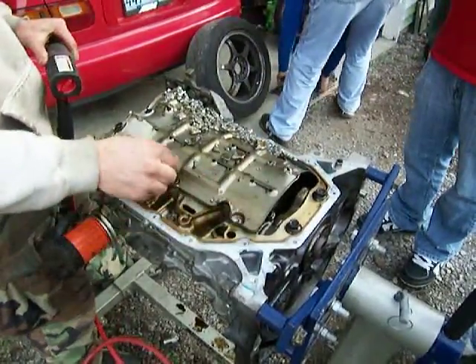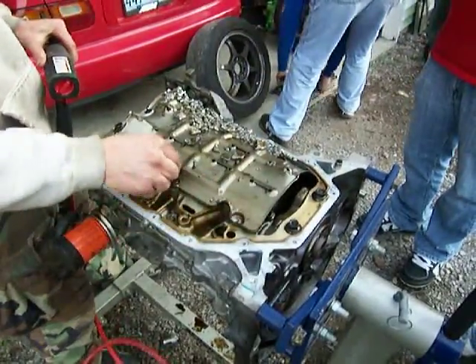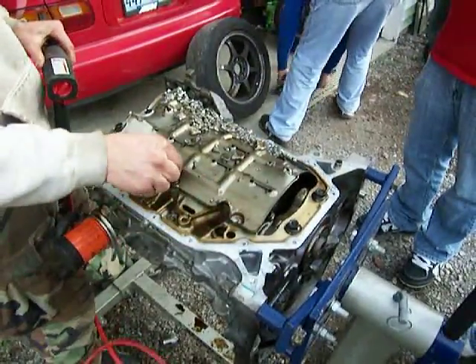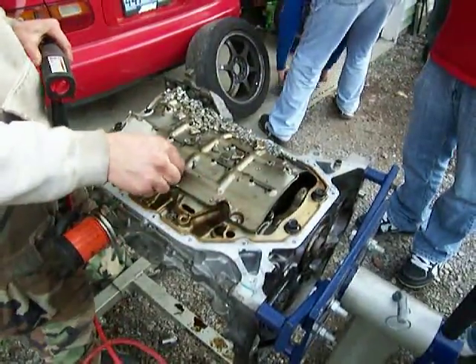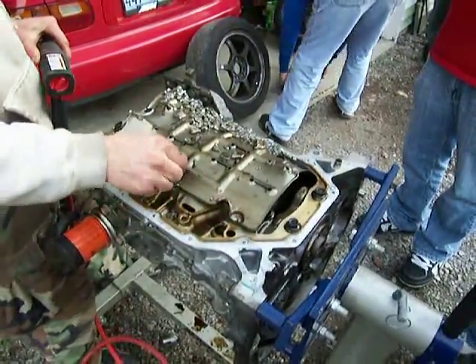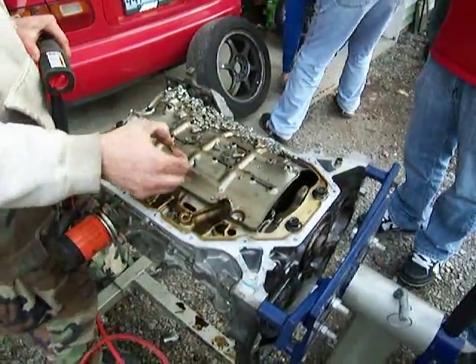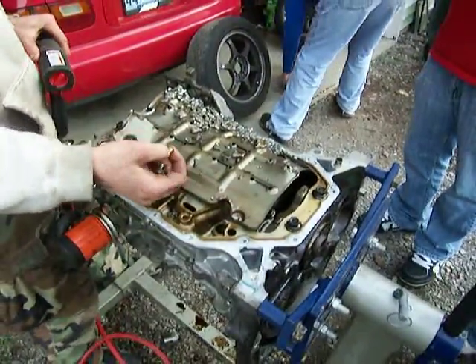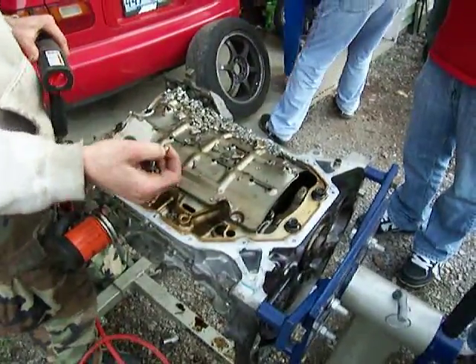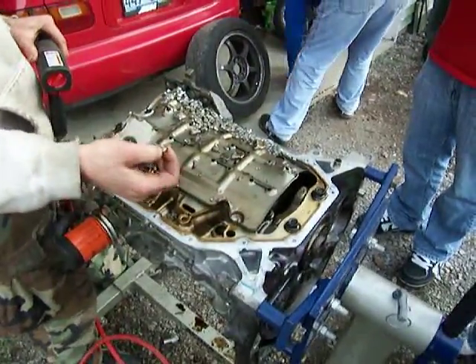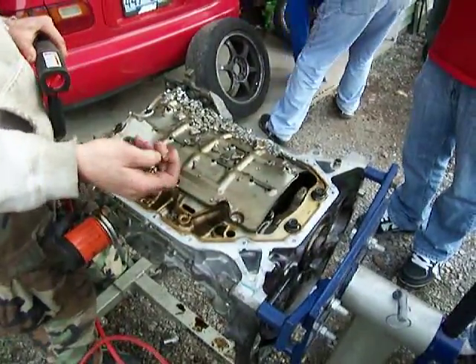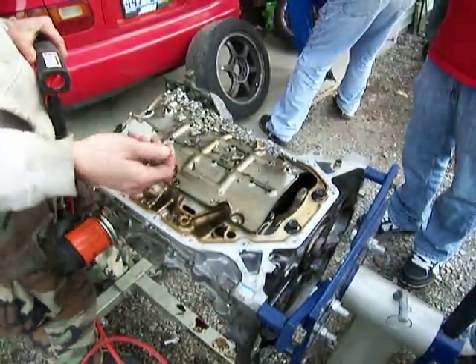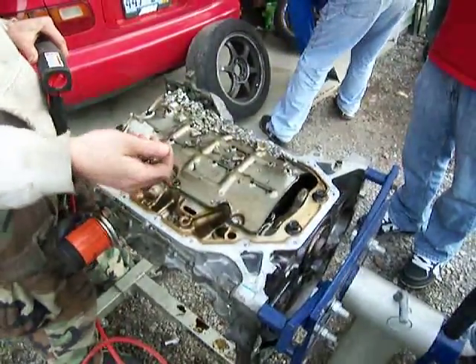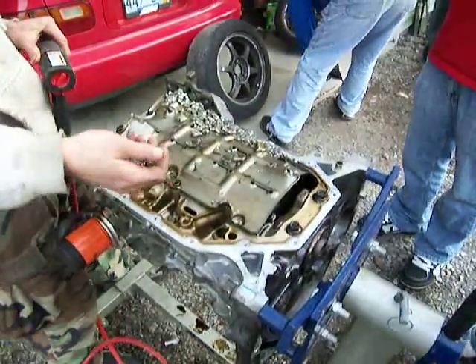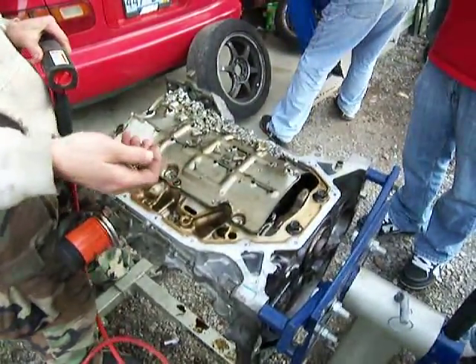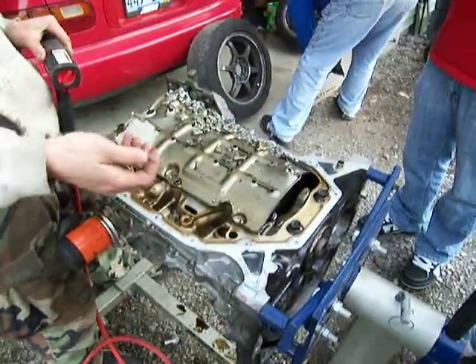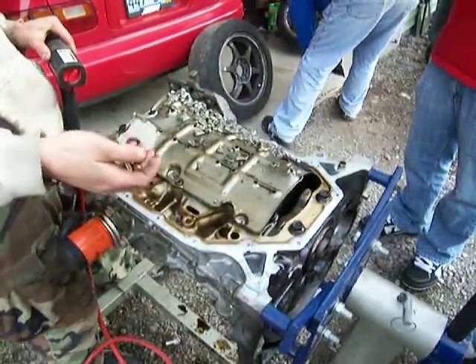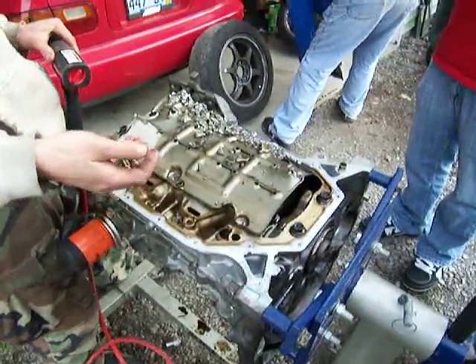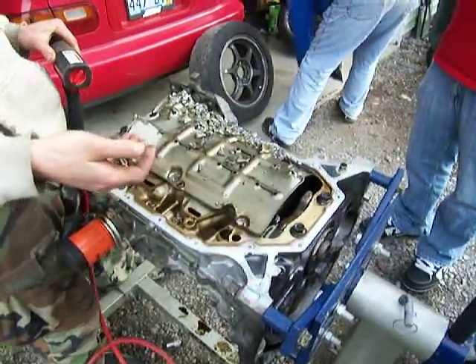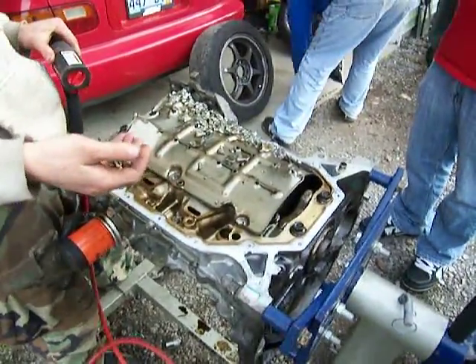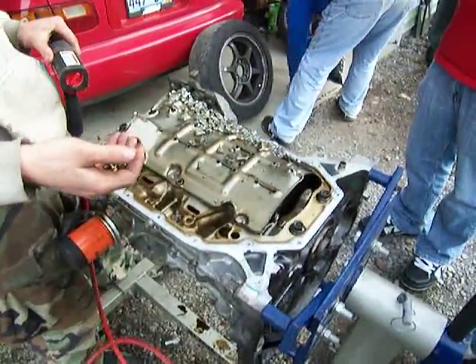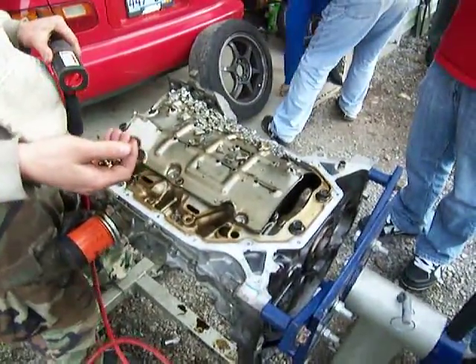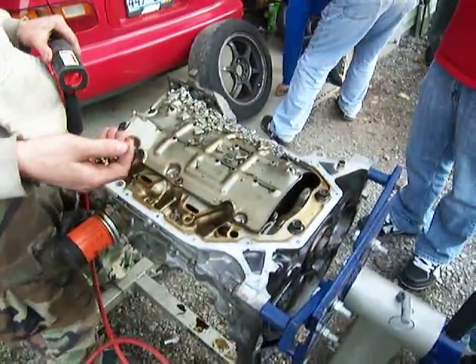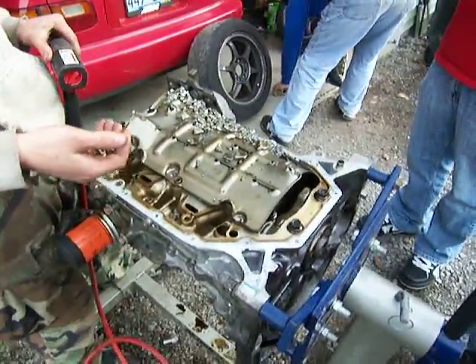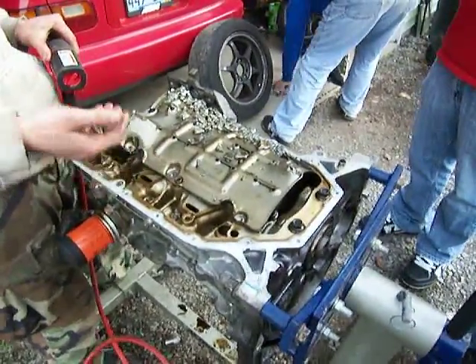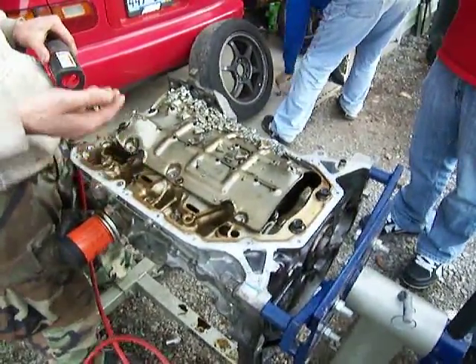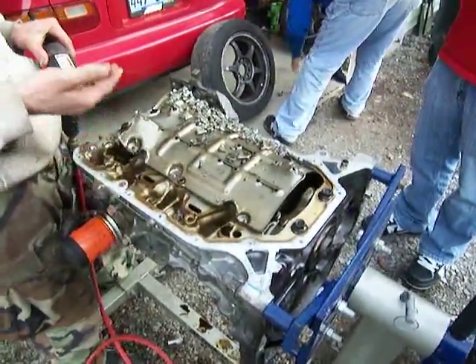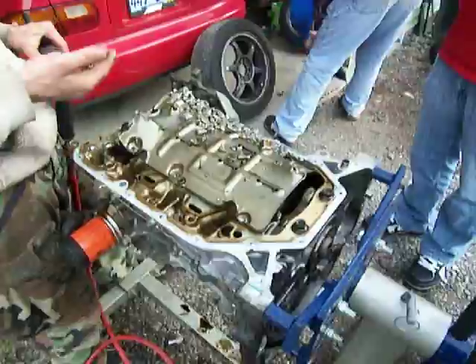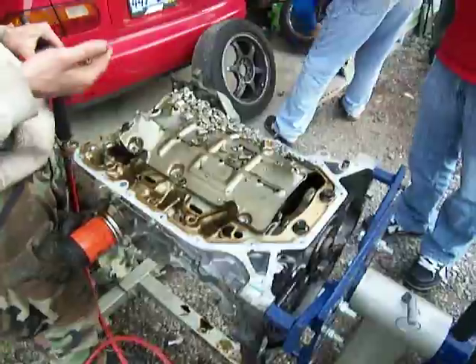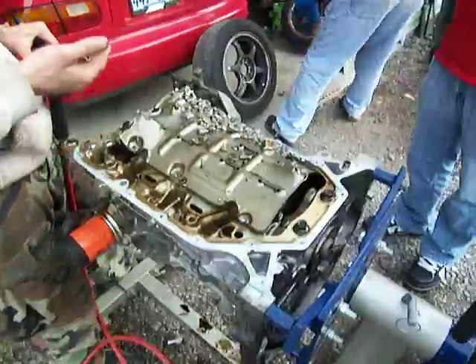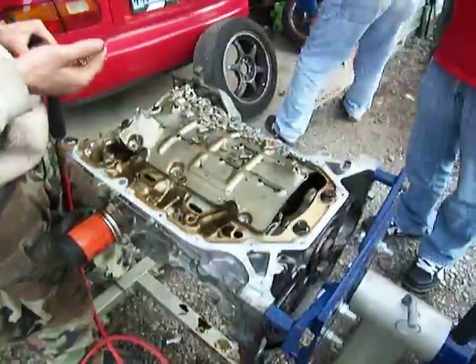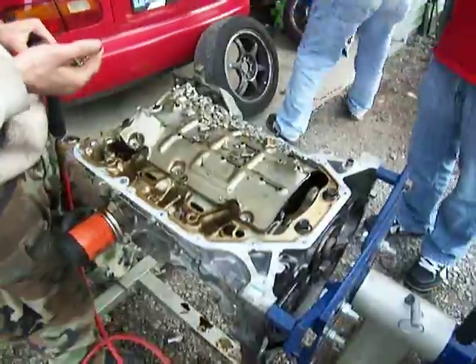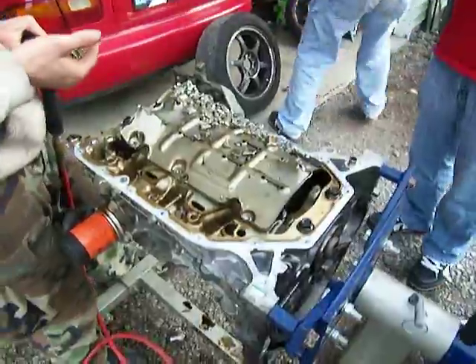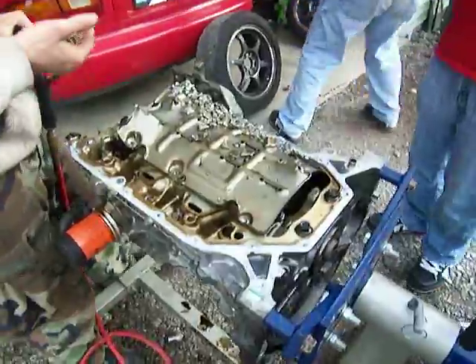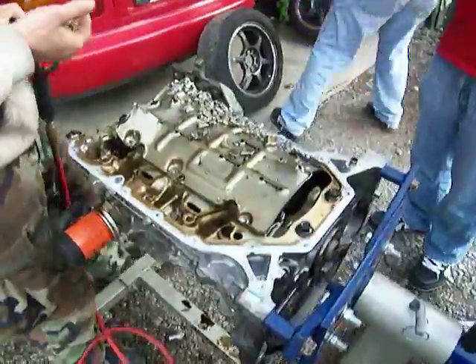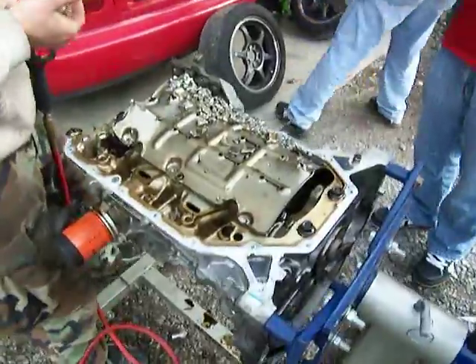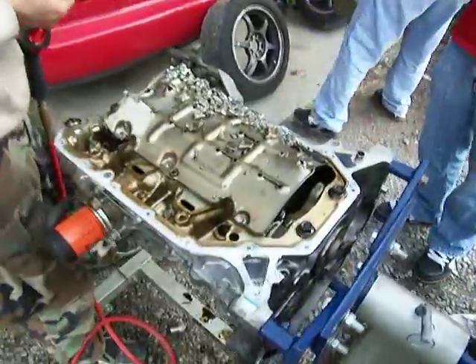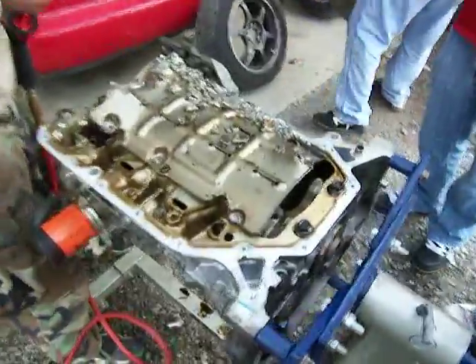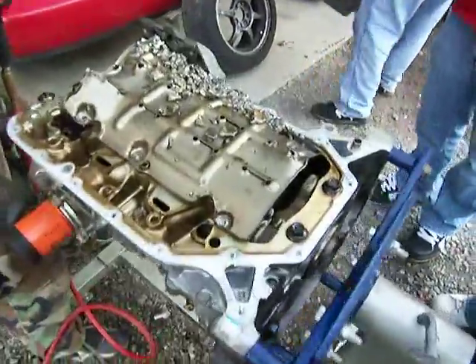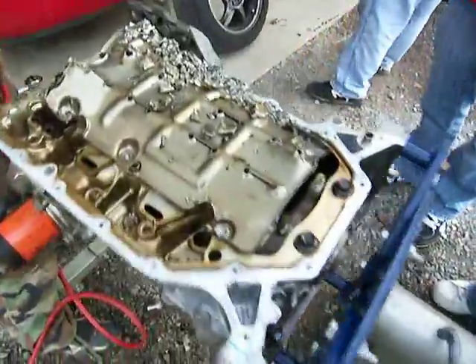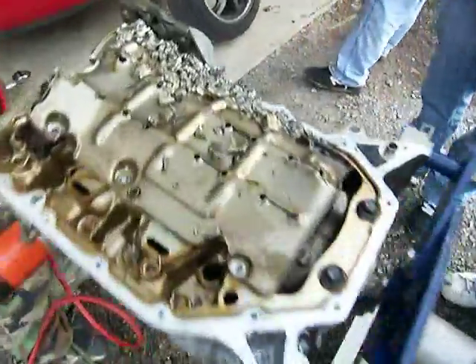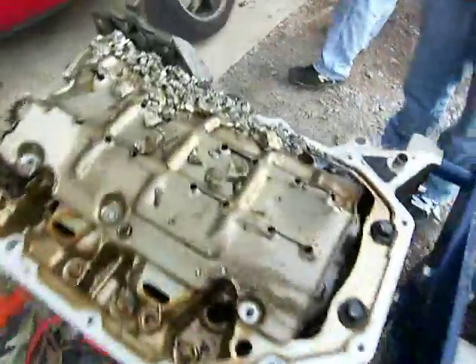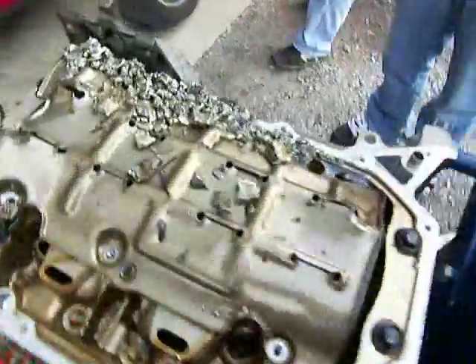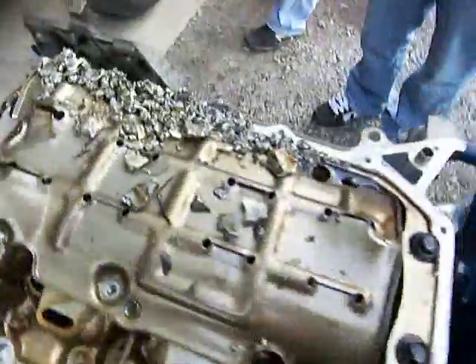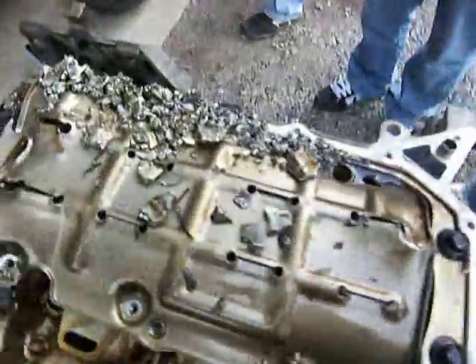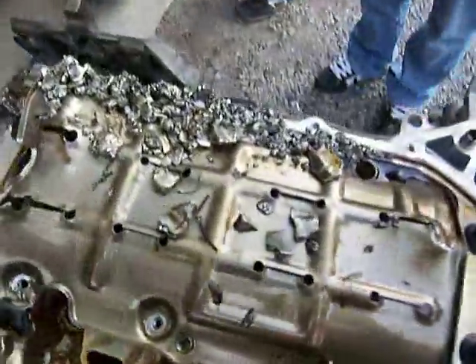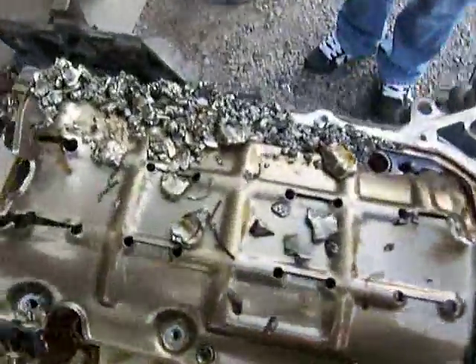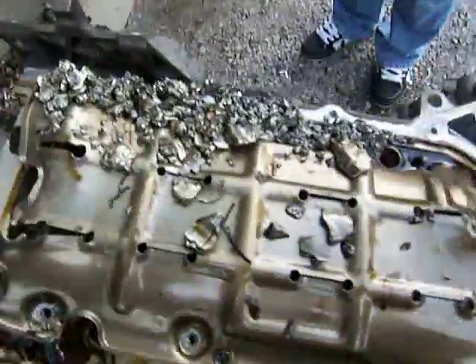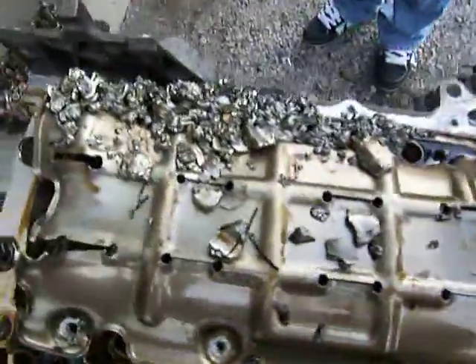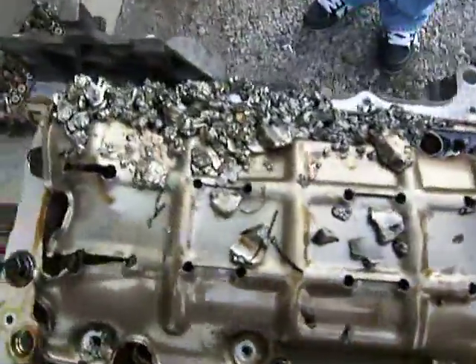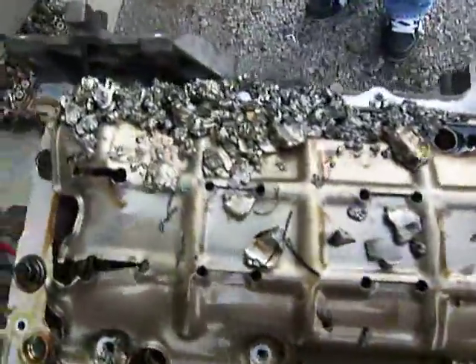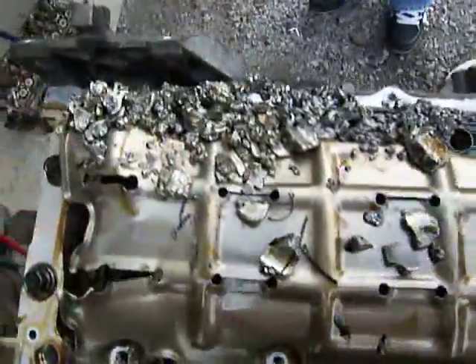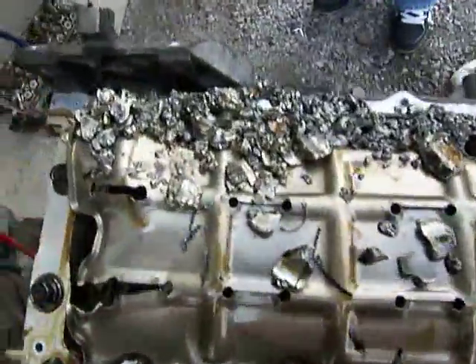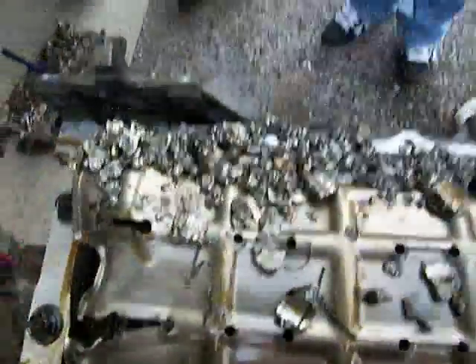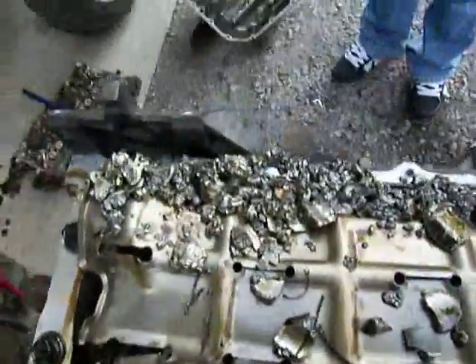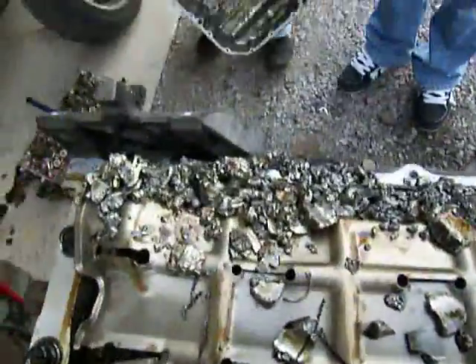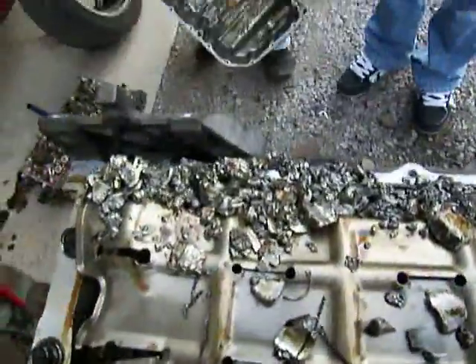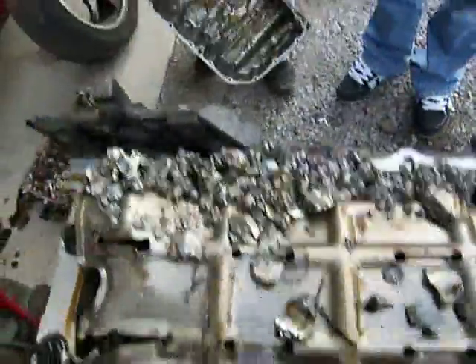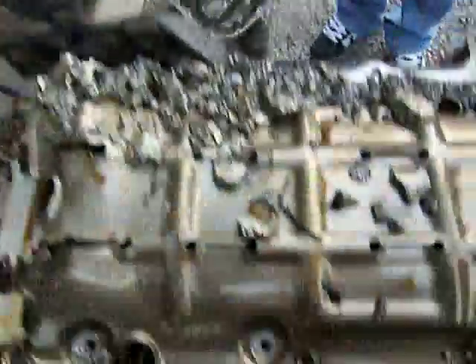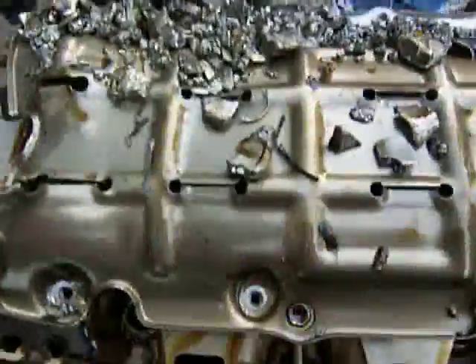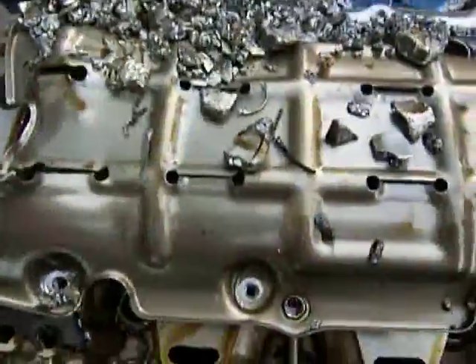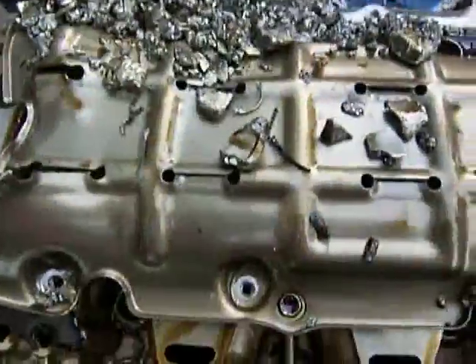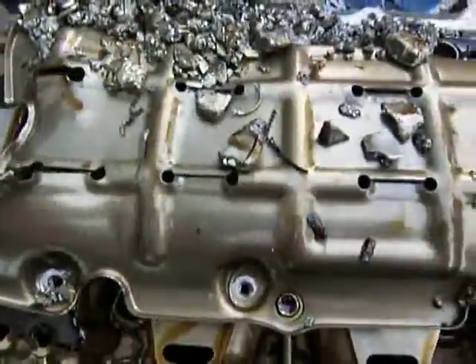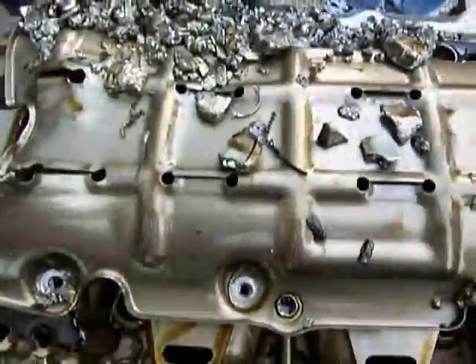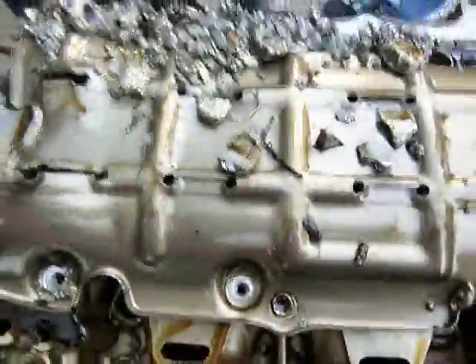What do you get when you rev a motor to 10 grand and drop it into second? This. Whoa.